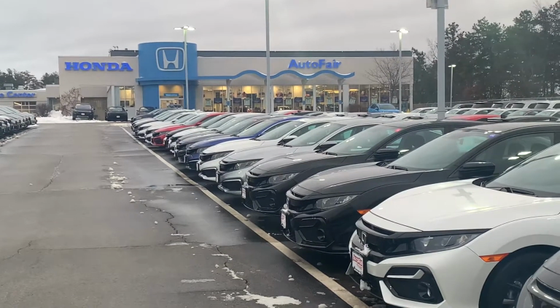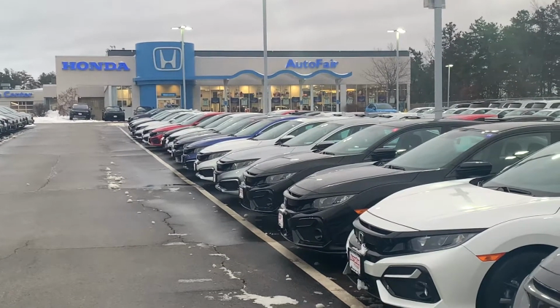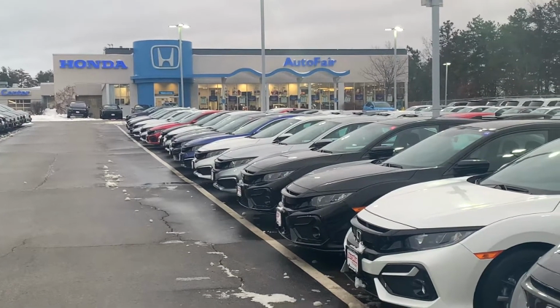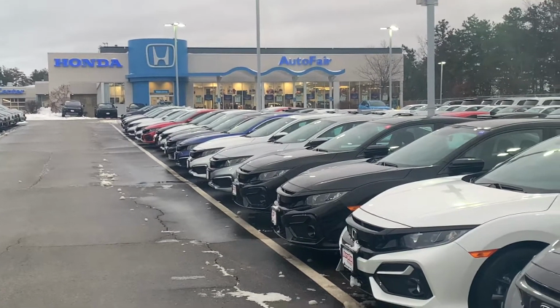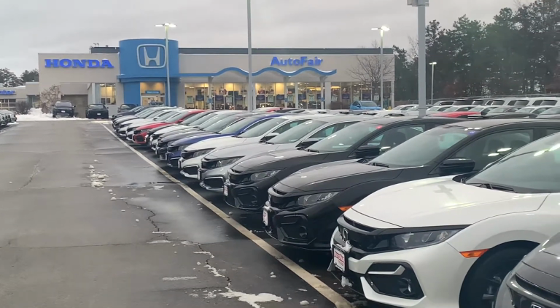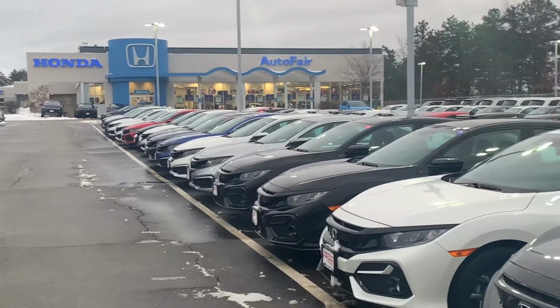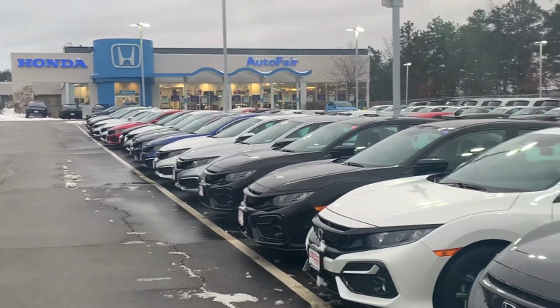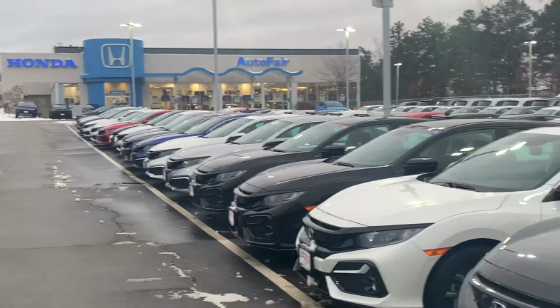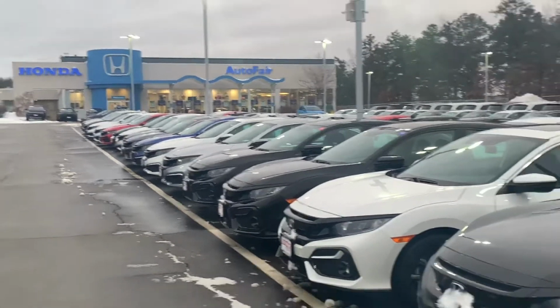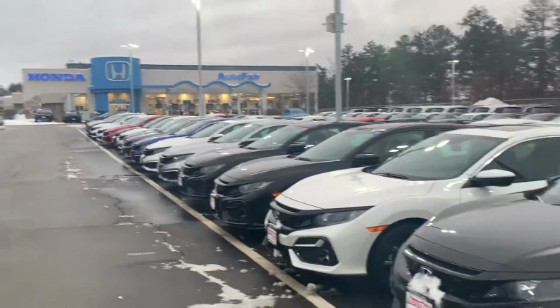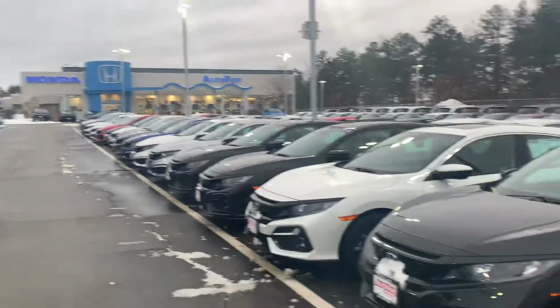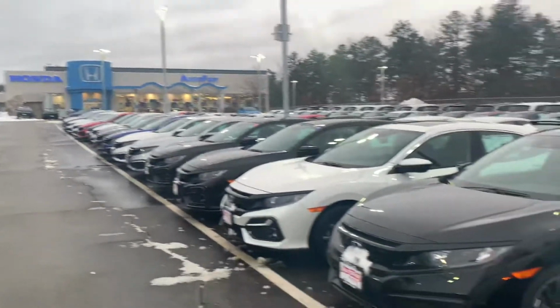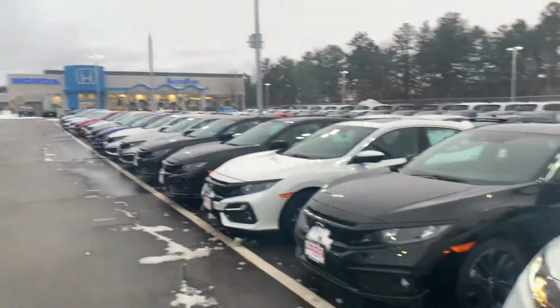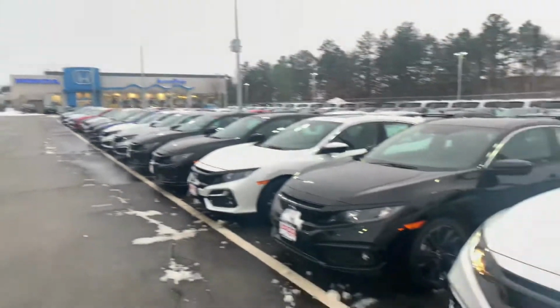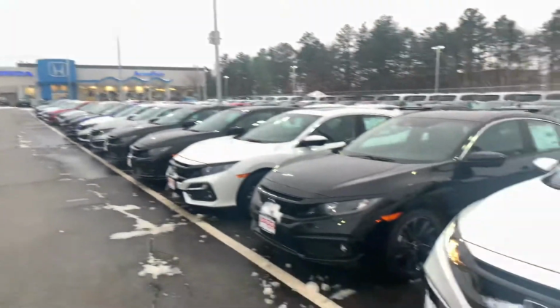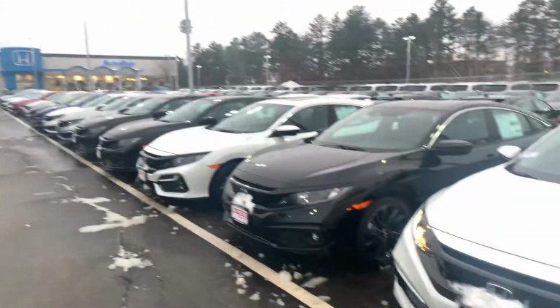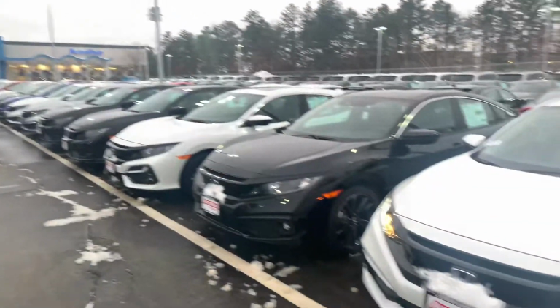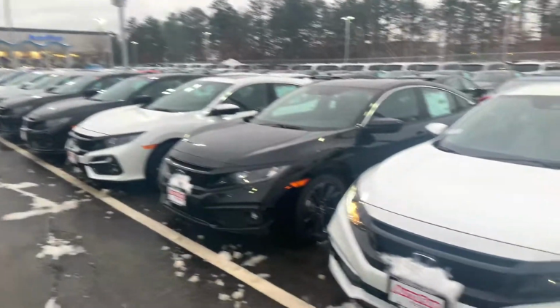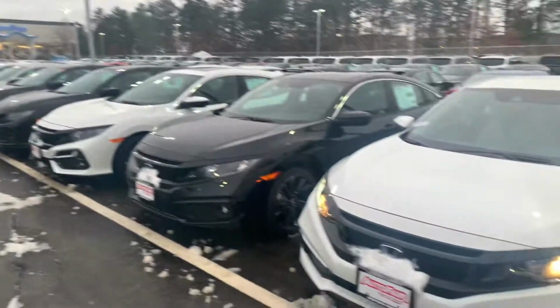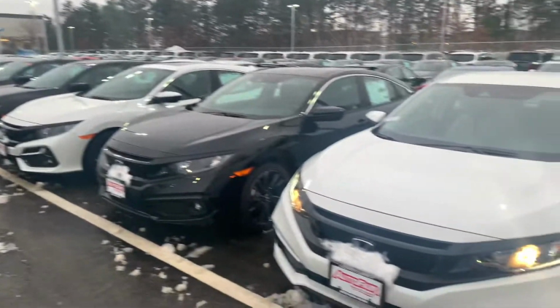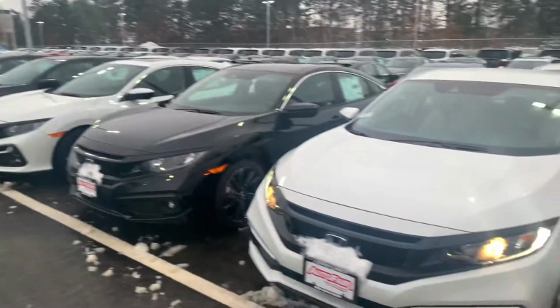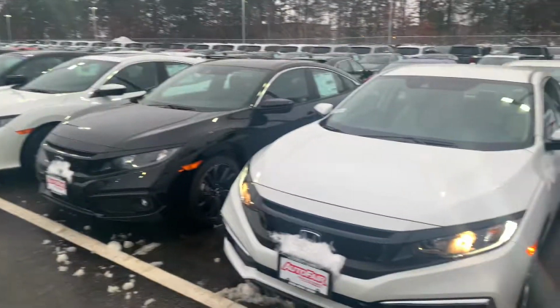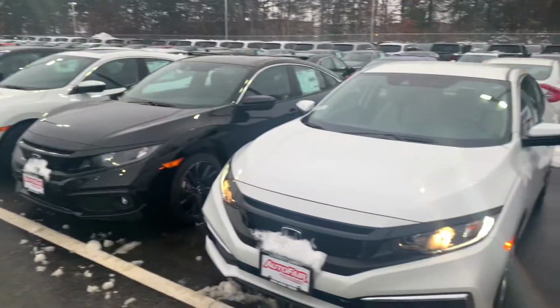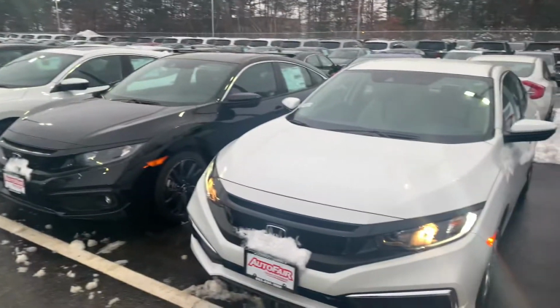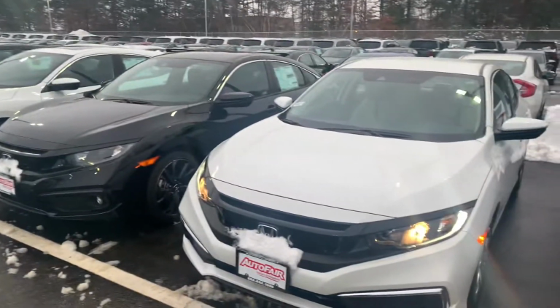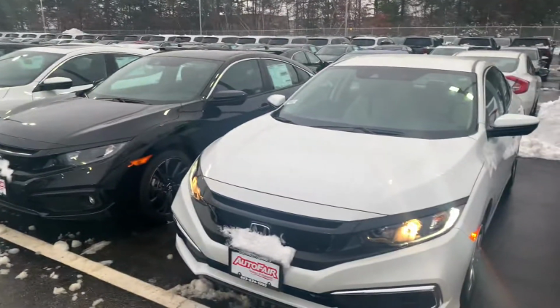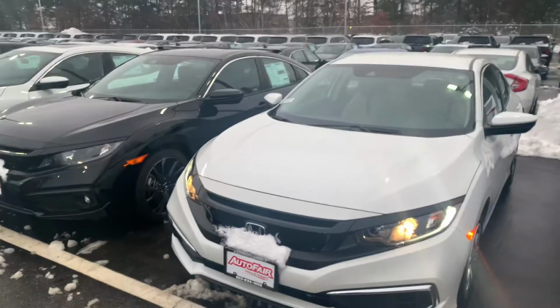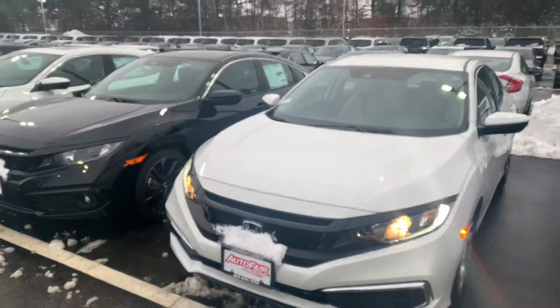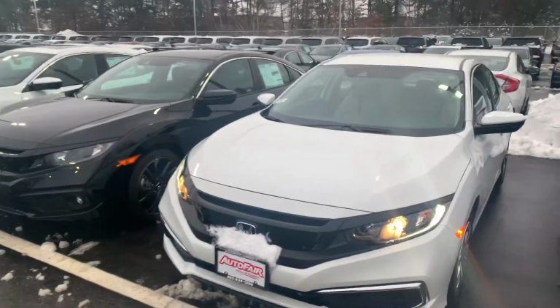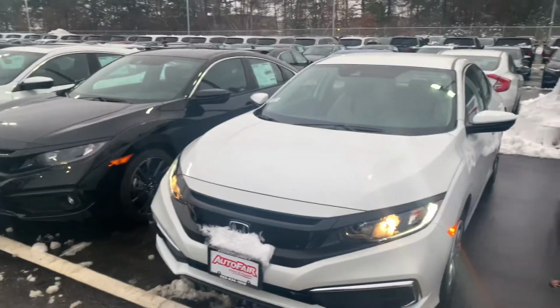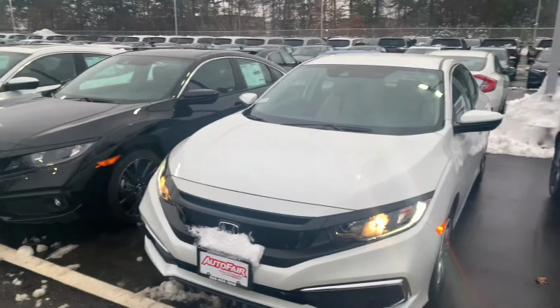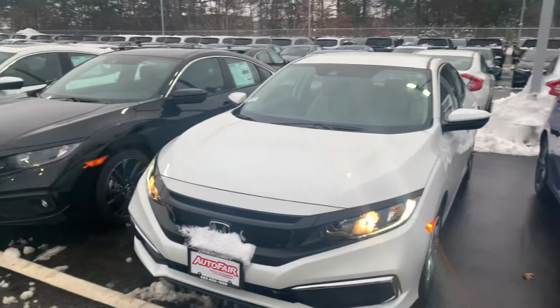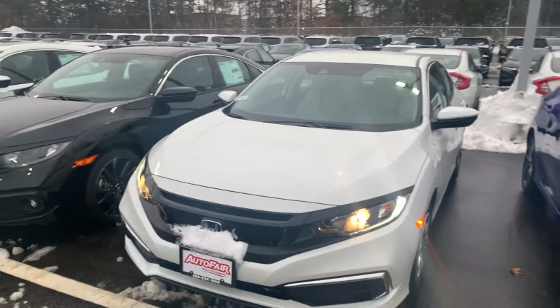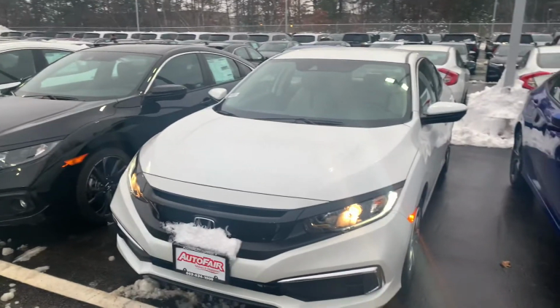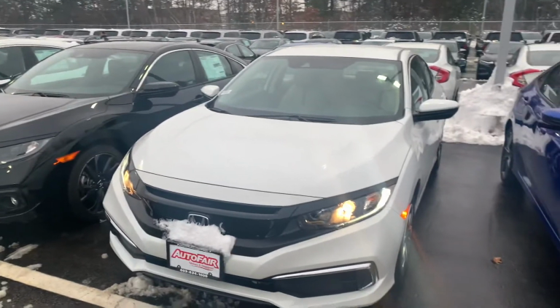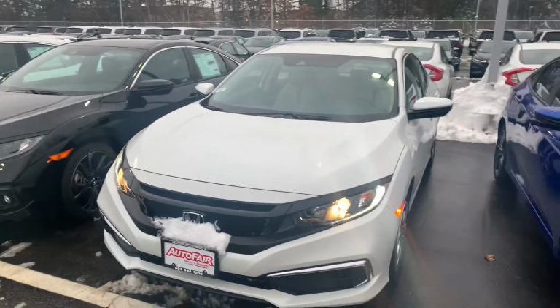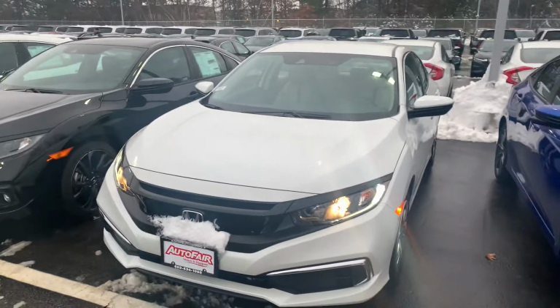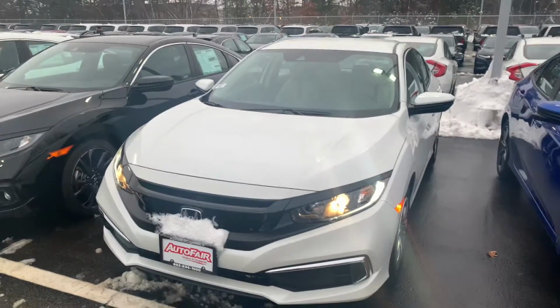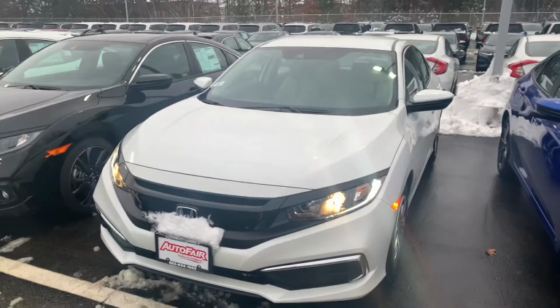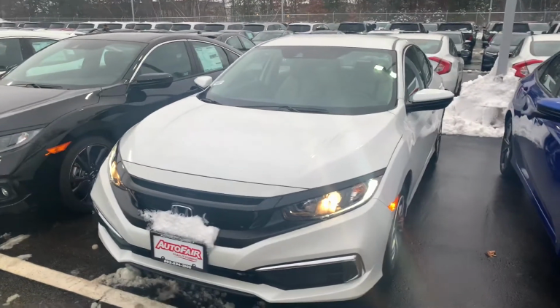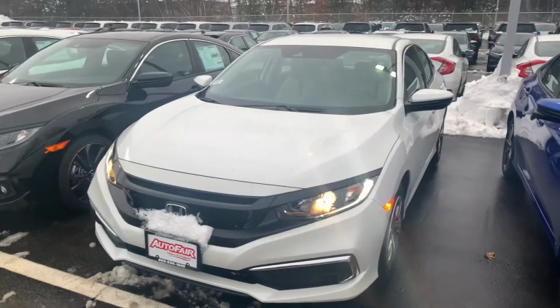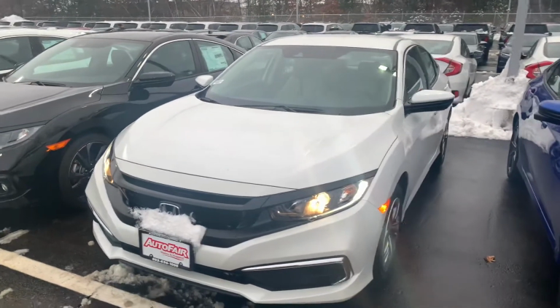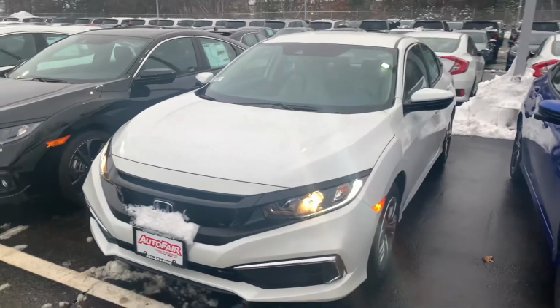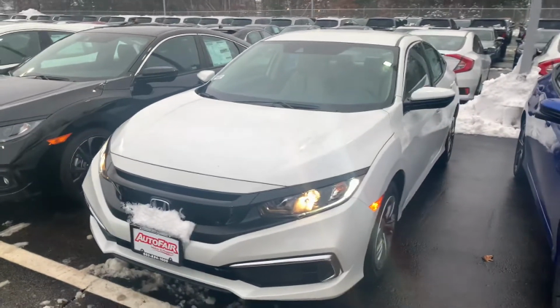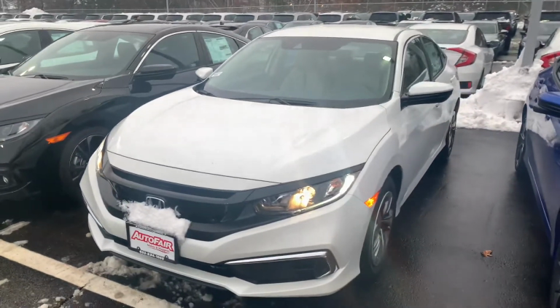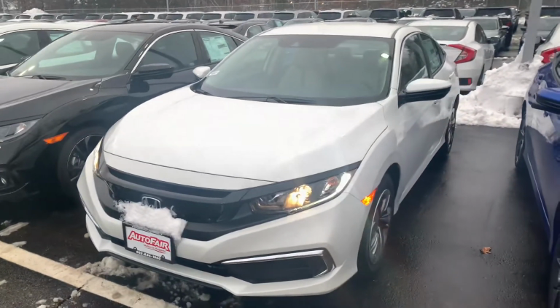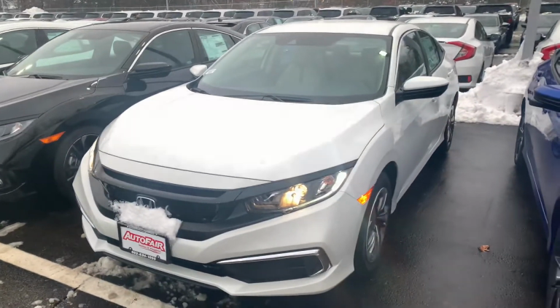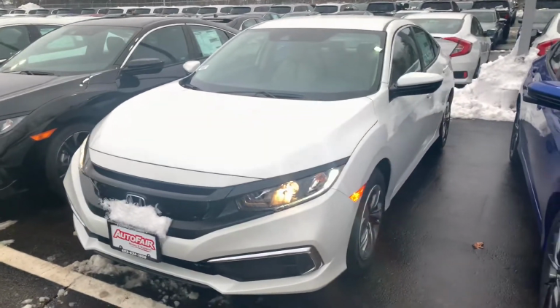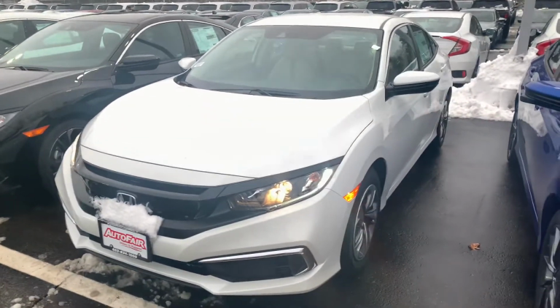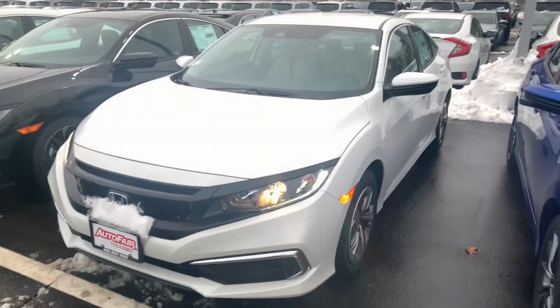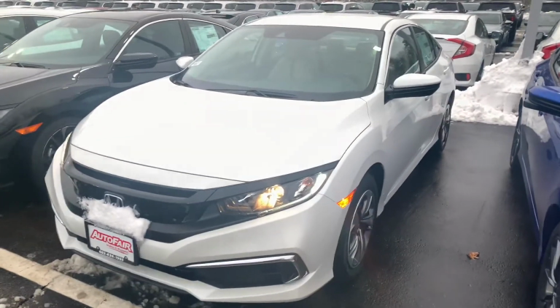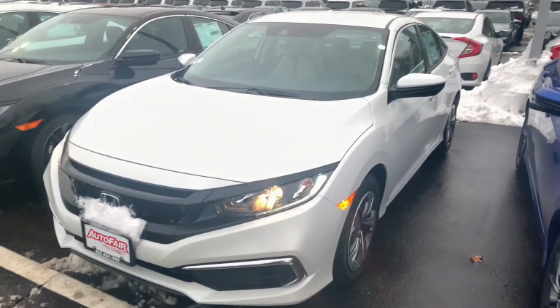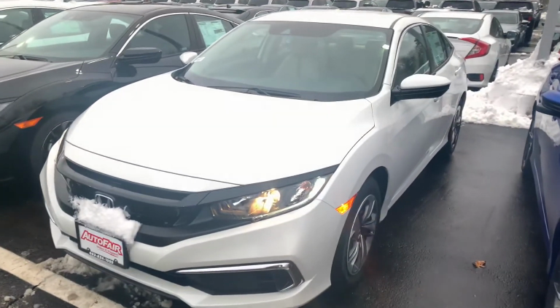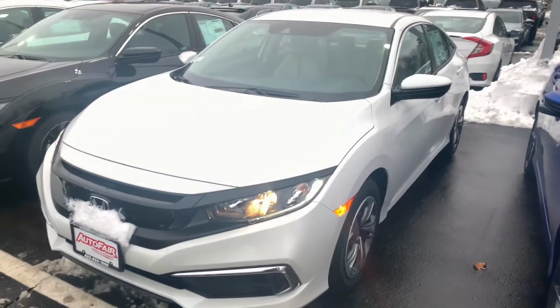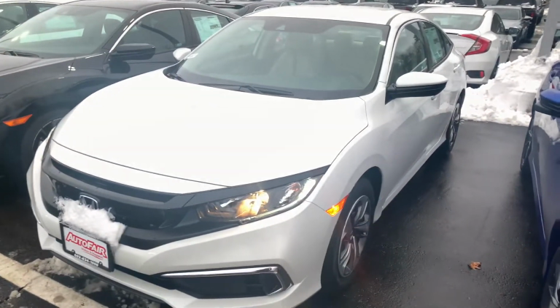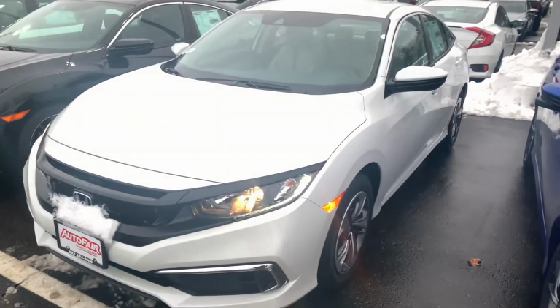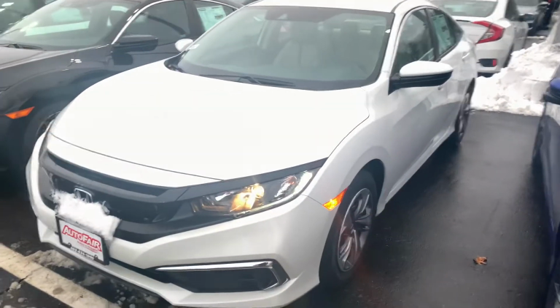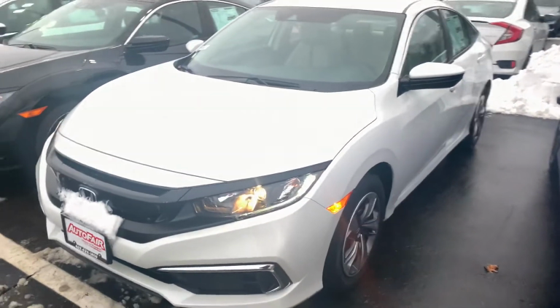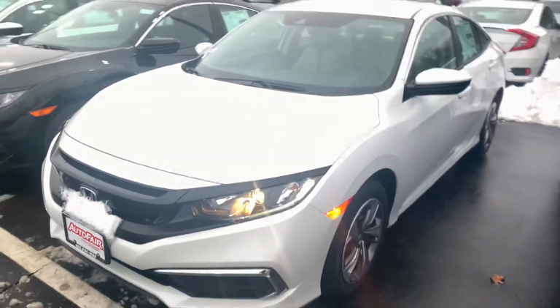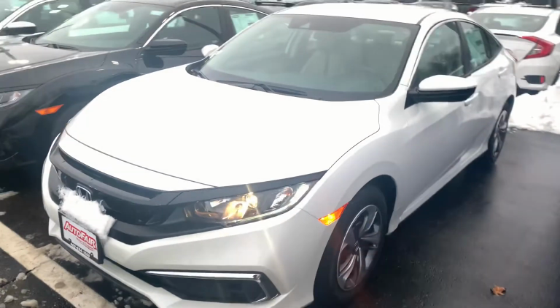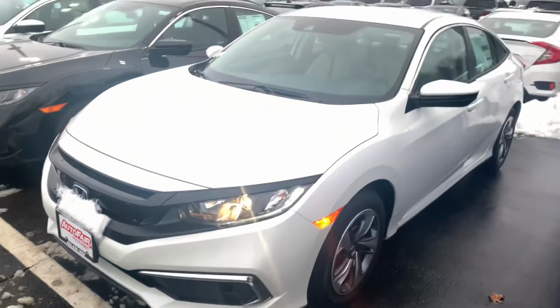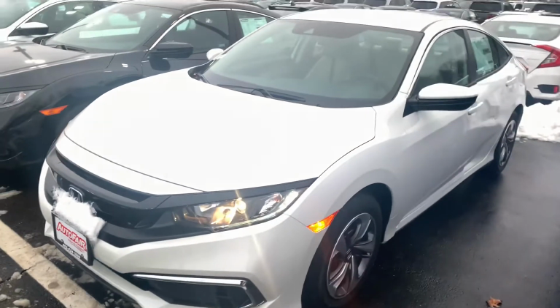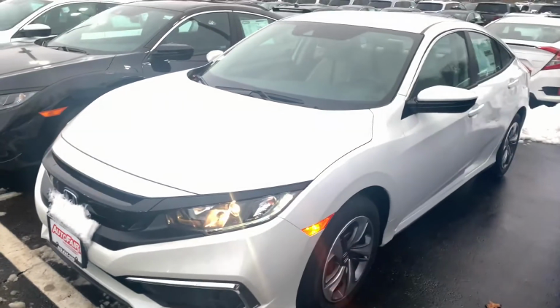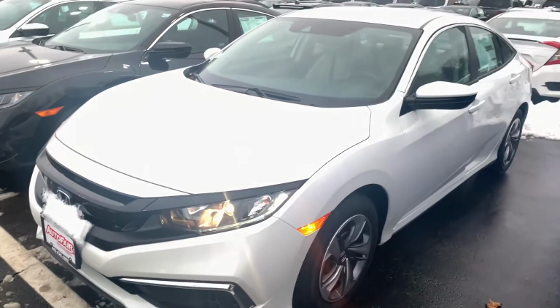Hey there, Juliana. This is Bob Black over at AutoFair Honda in Manchester, New Hampshire, and thanks for your interest in a 2020 Honda Civic LX.